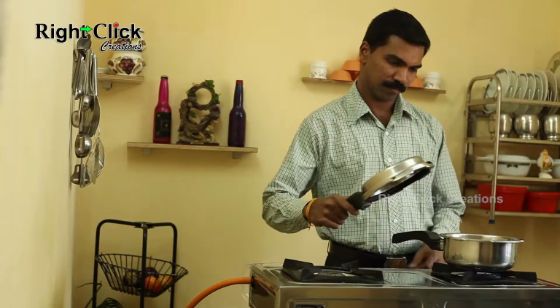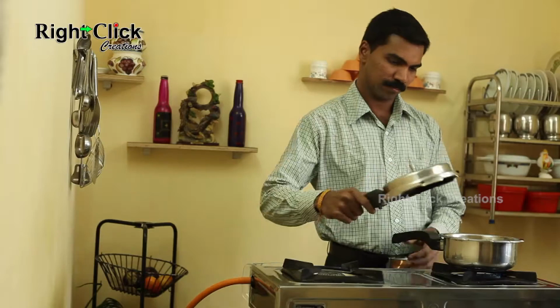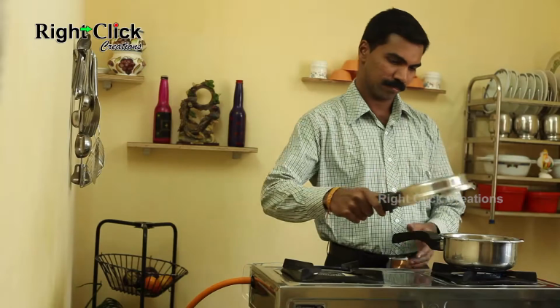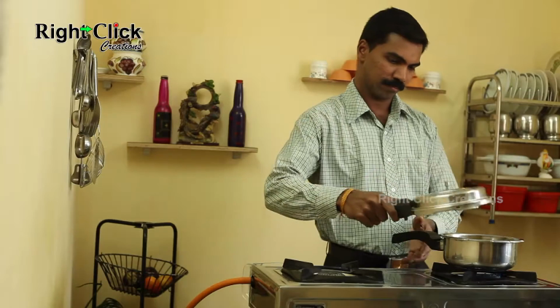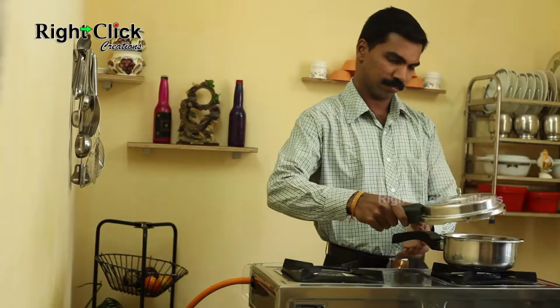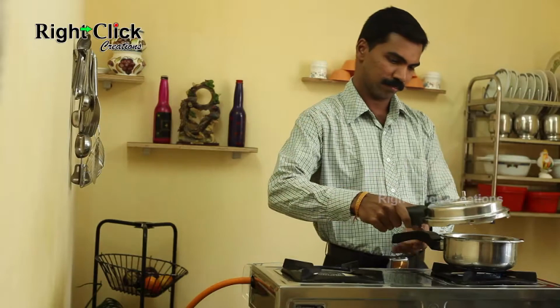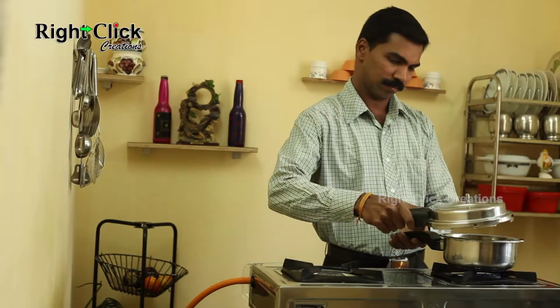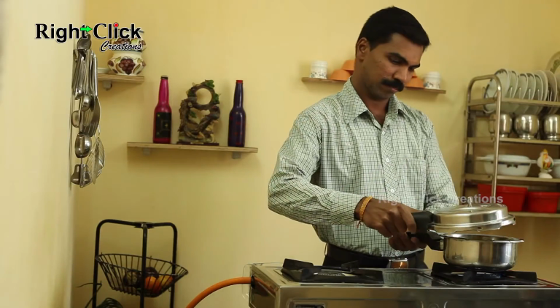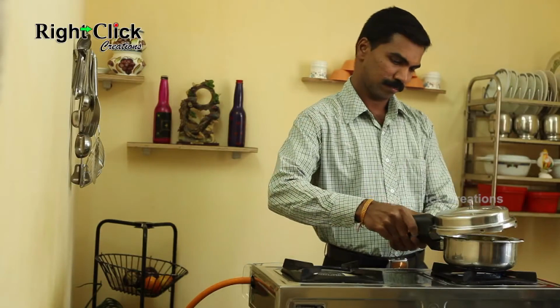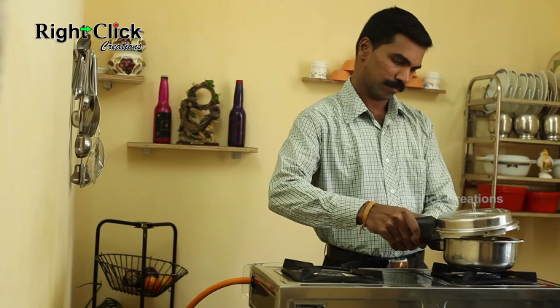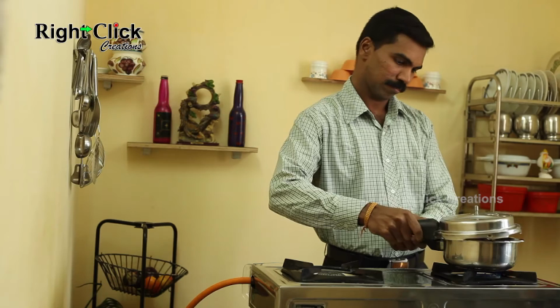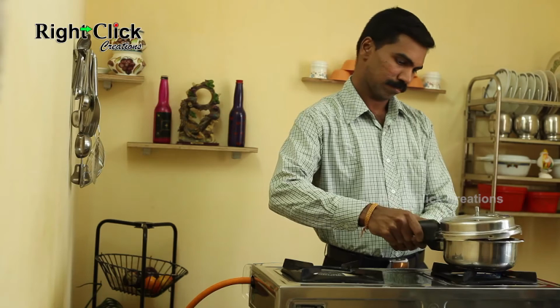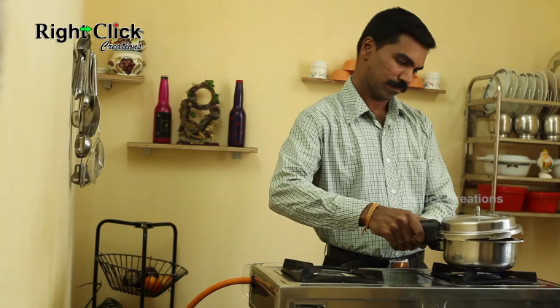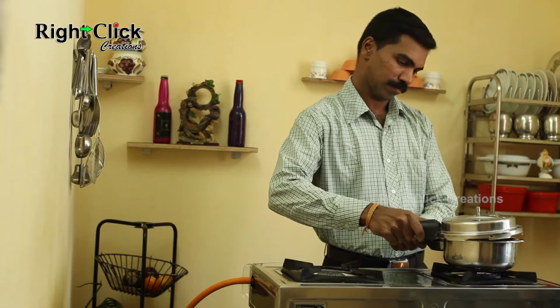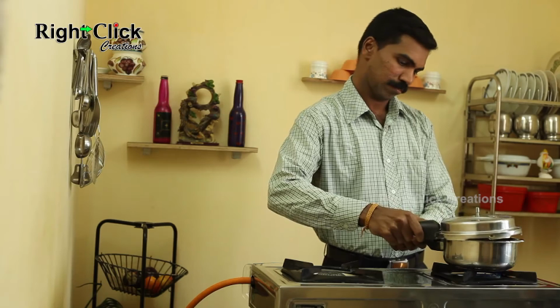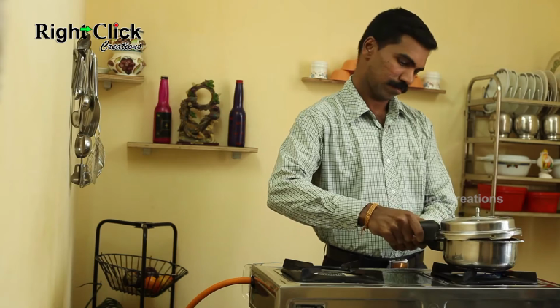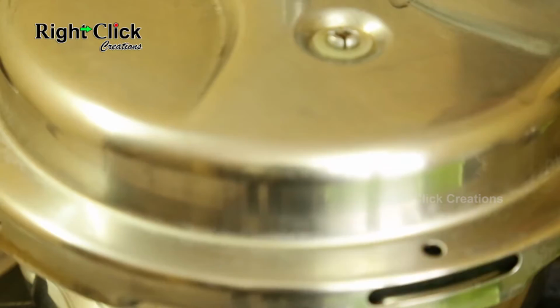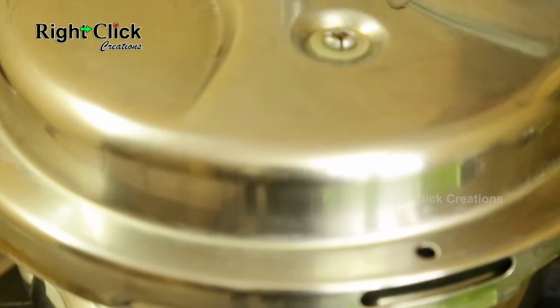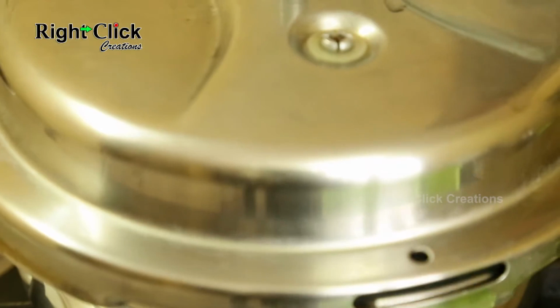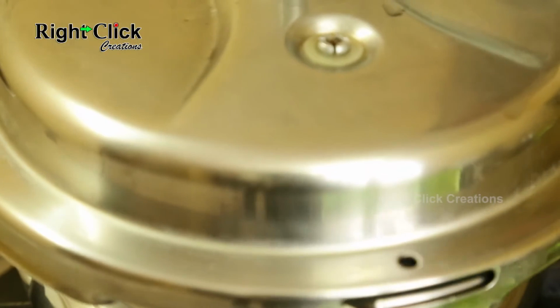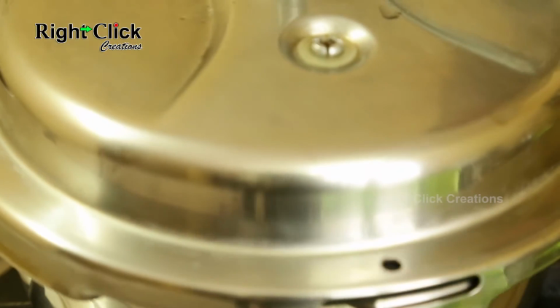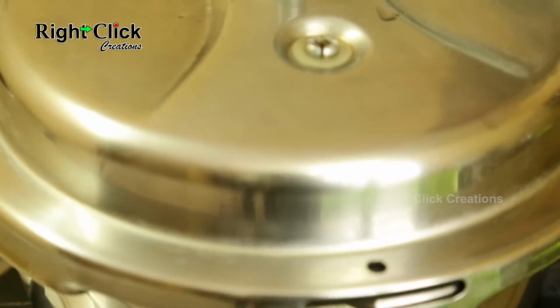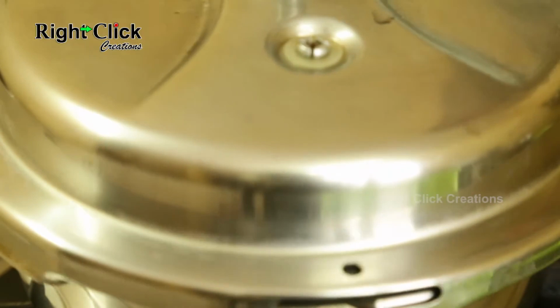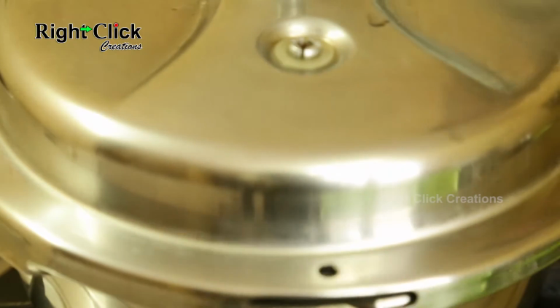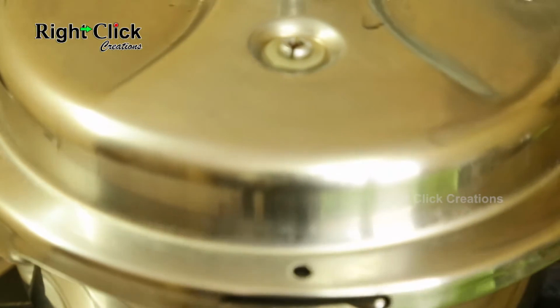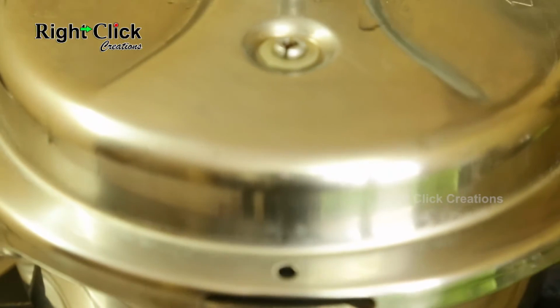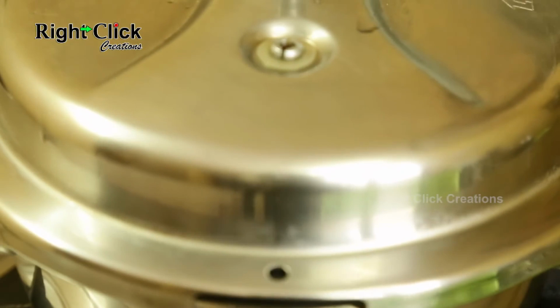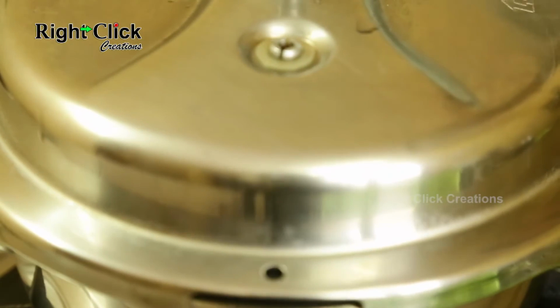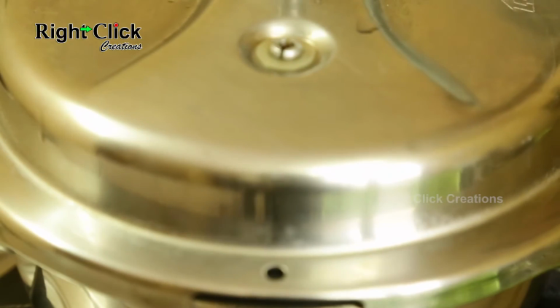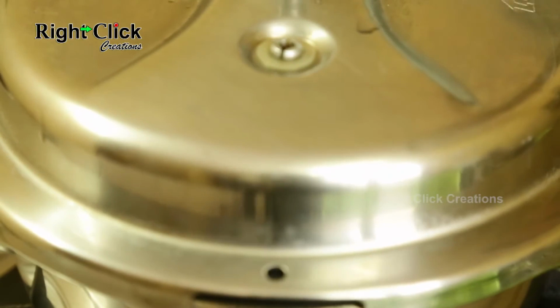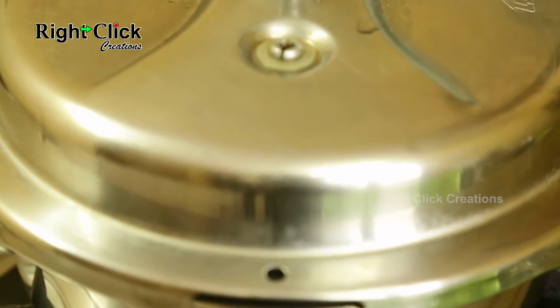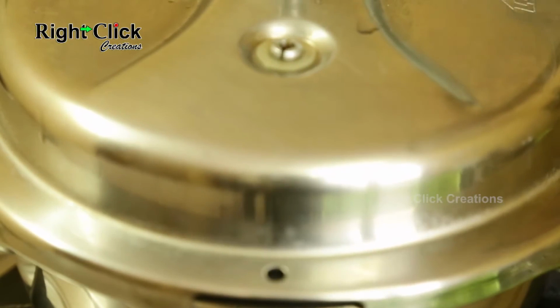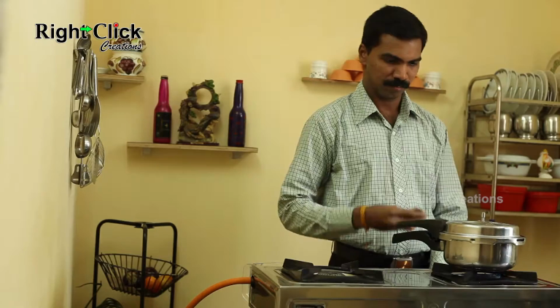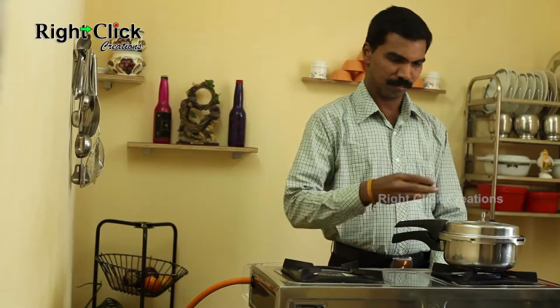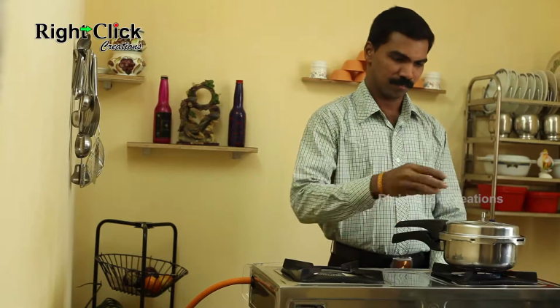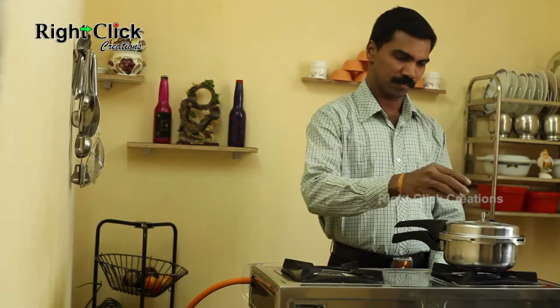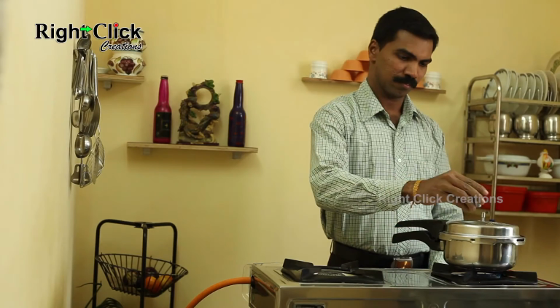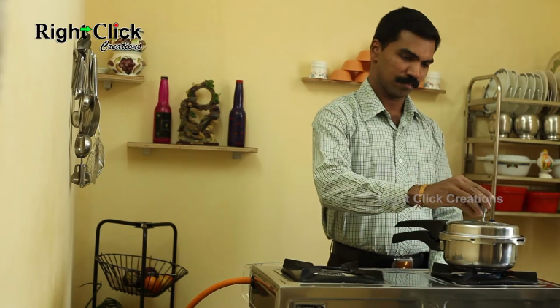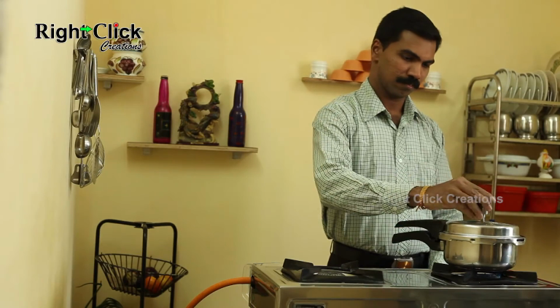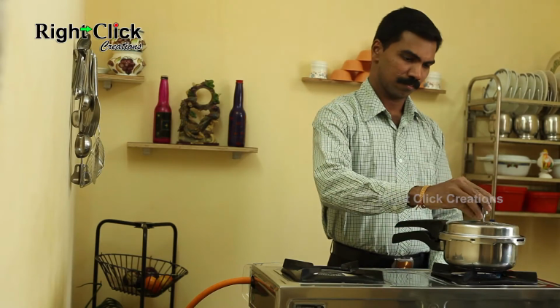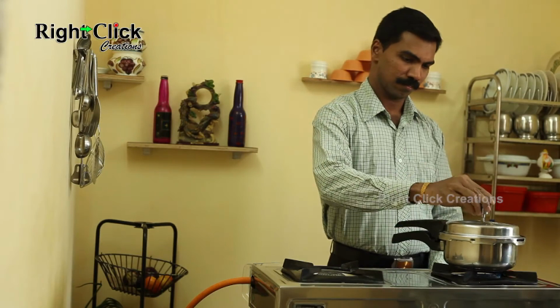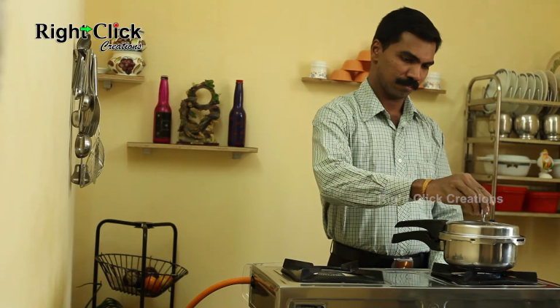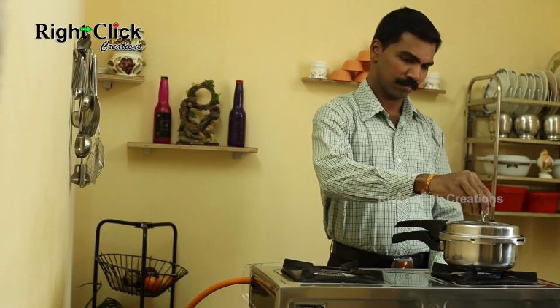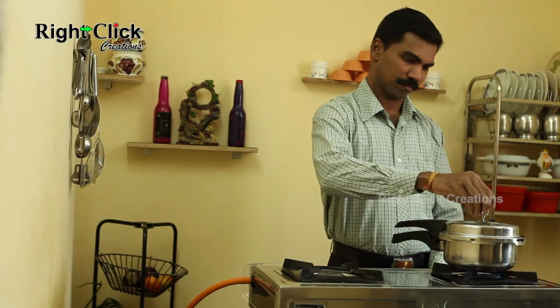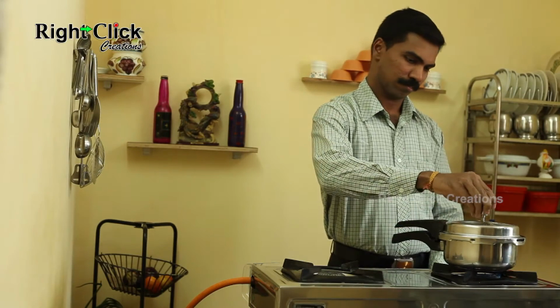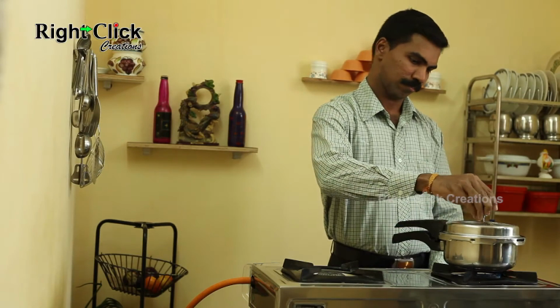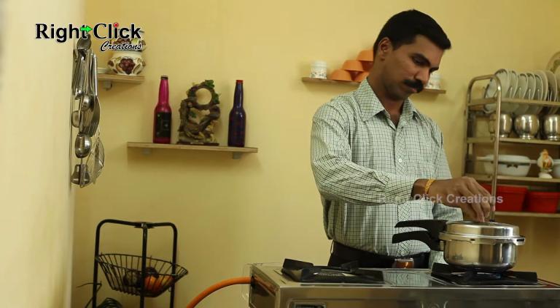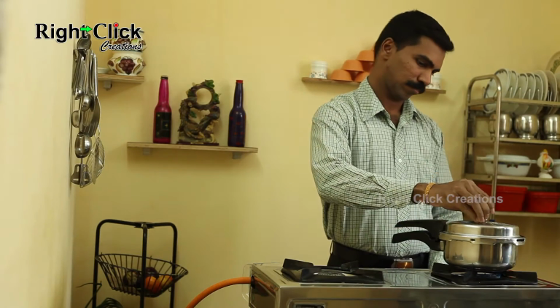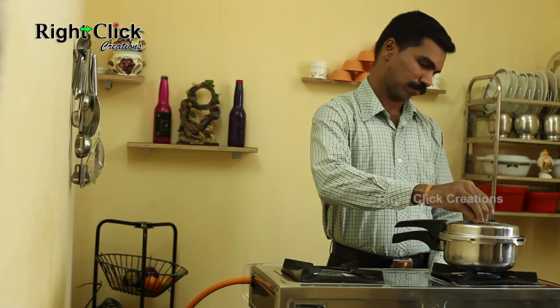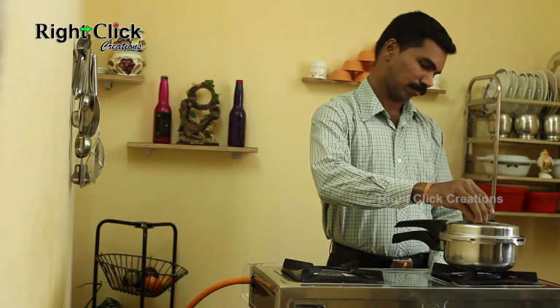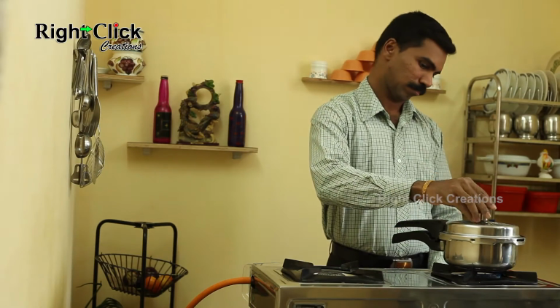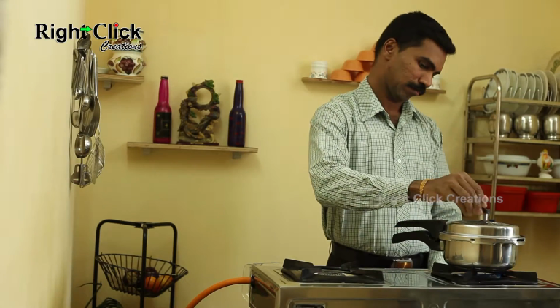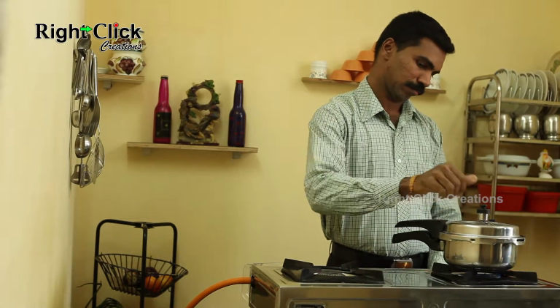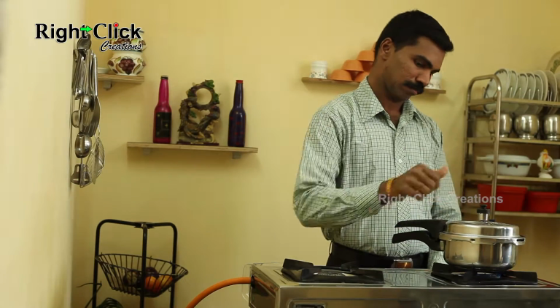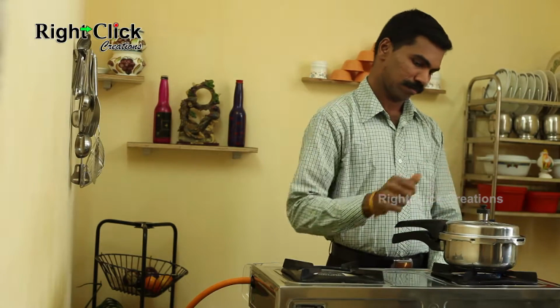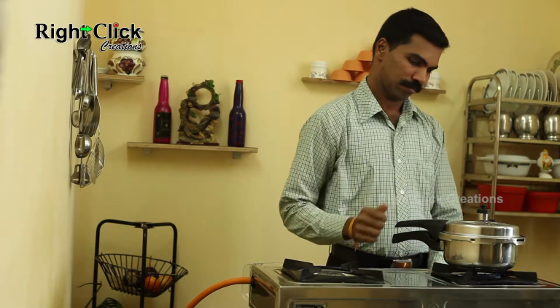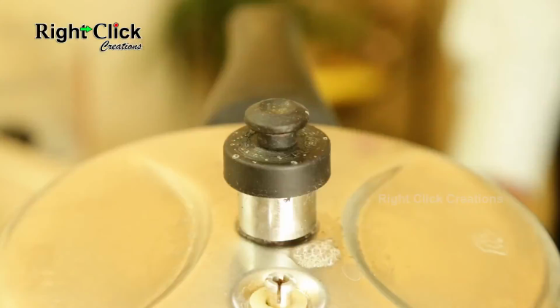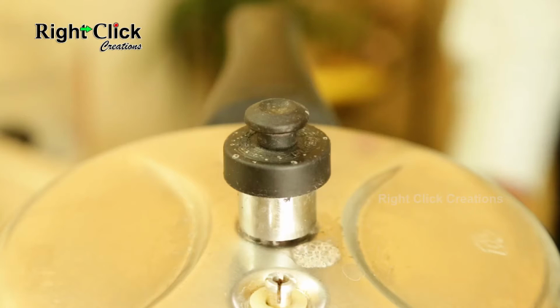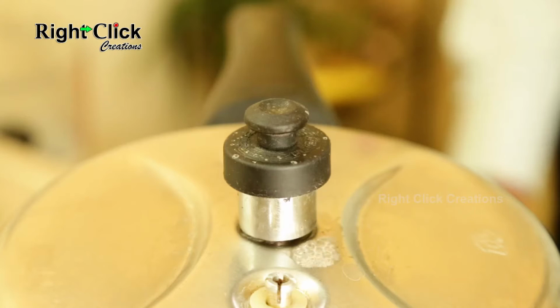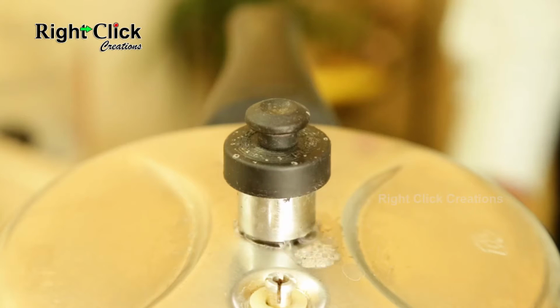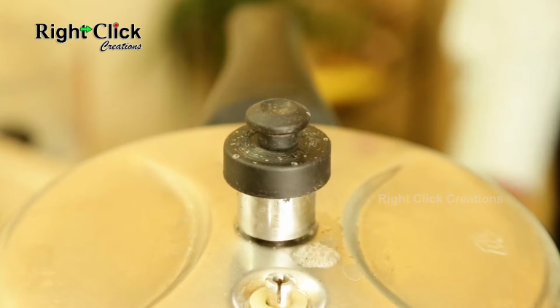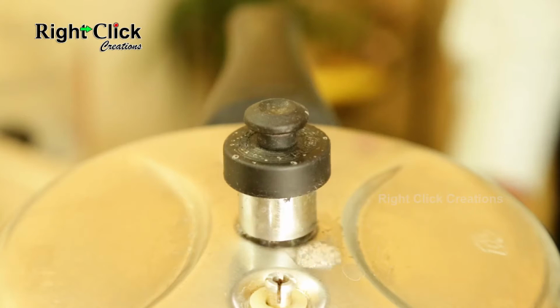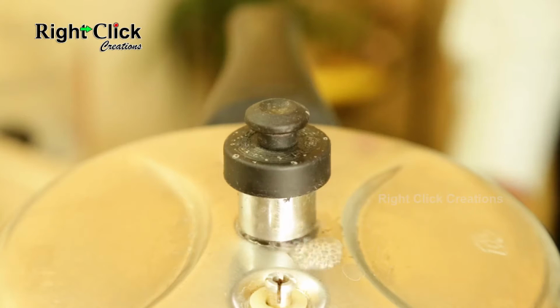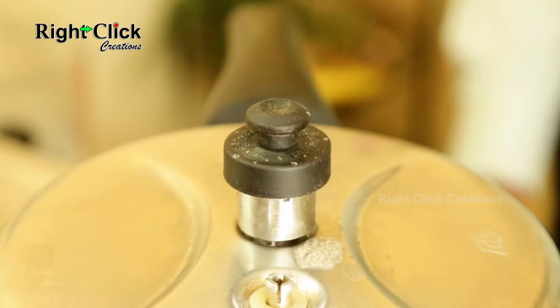Close the cooker lid and allow for 3 to 4 whistles.